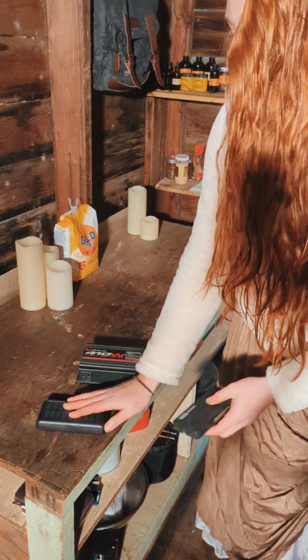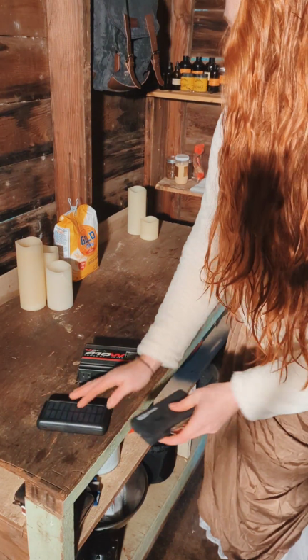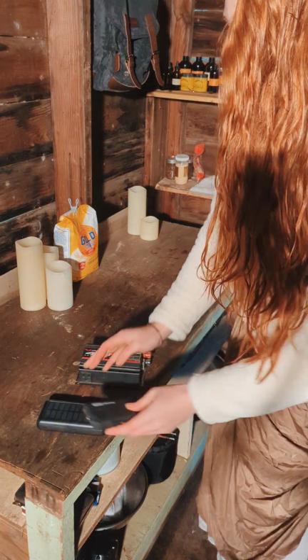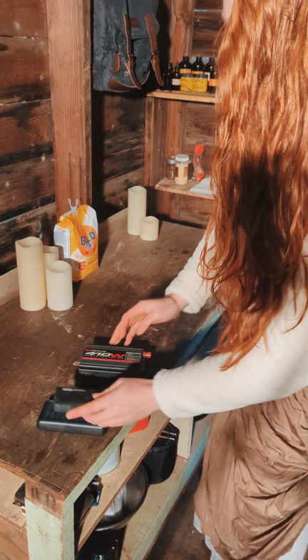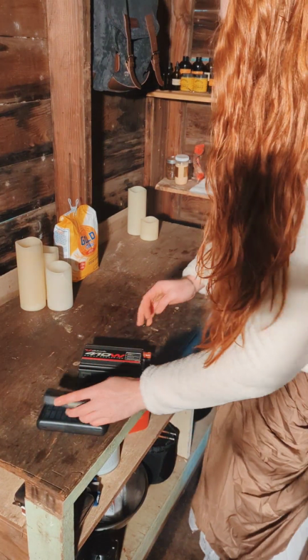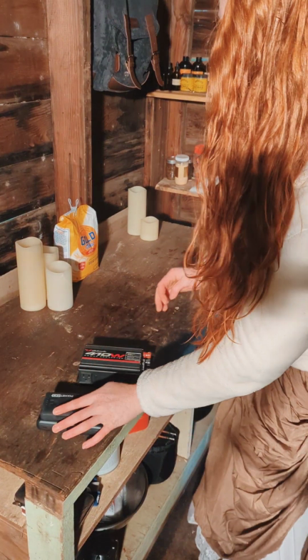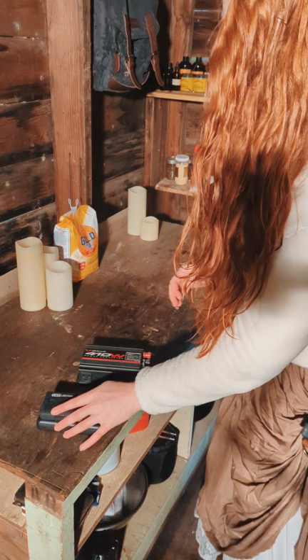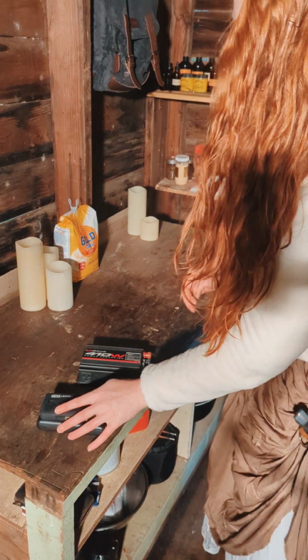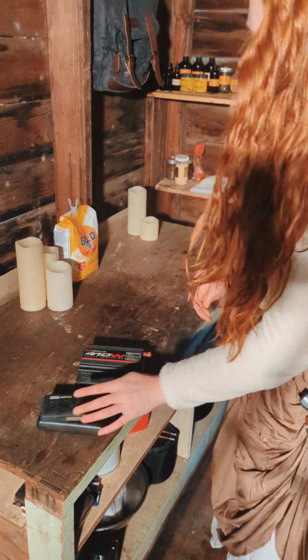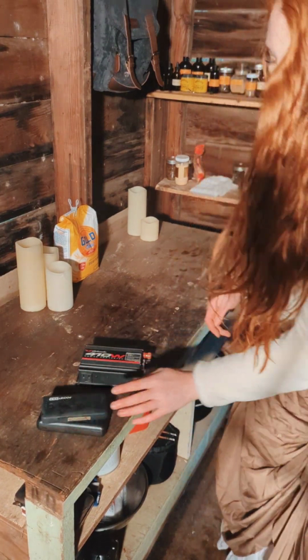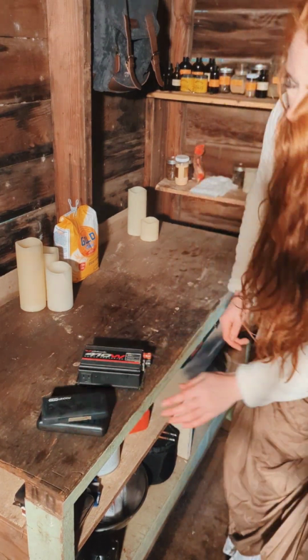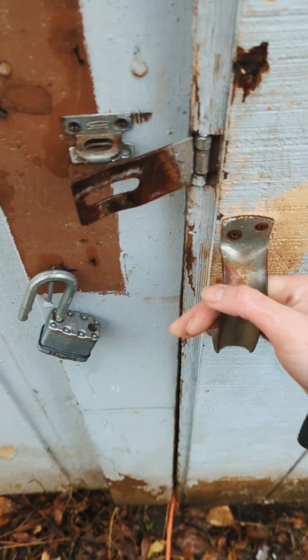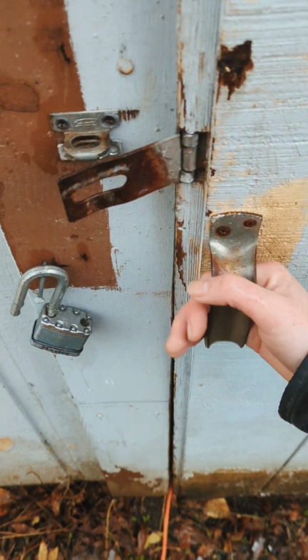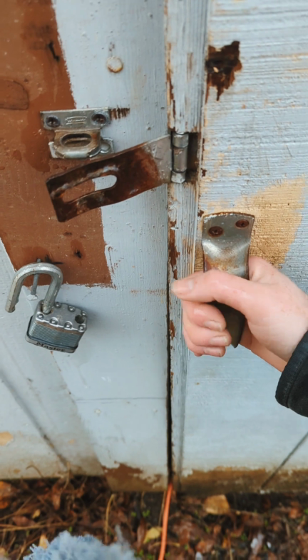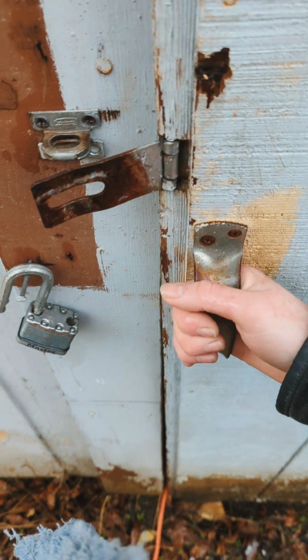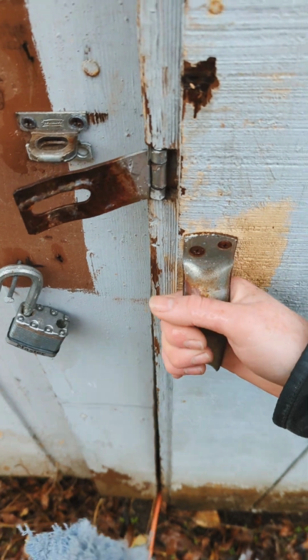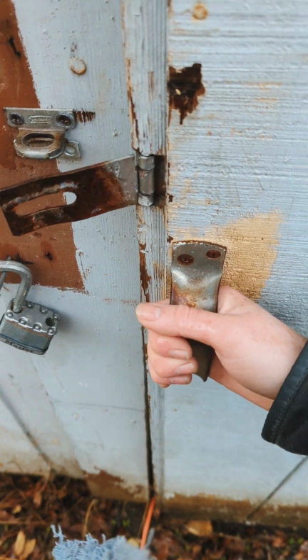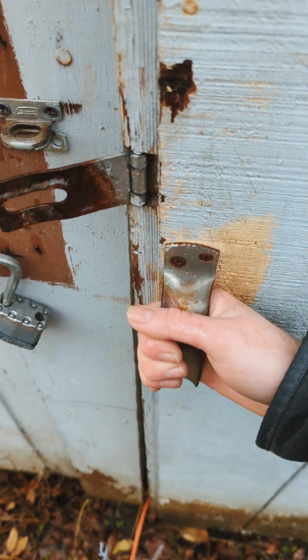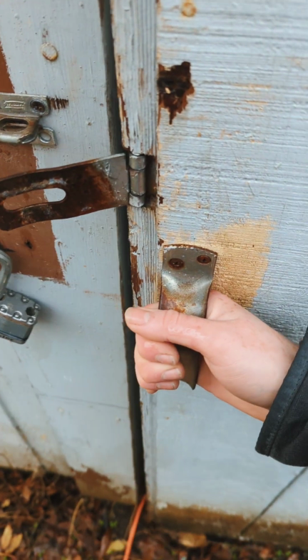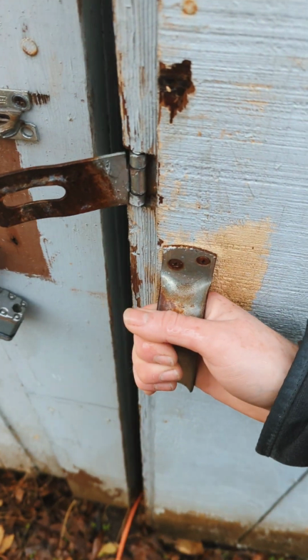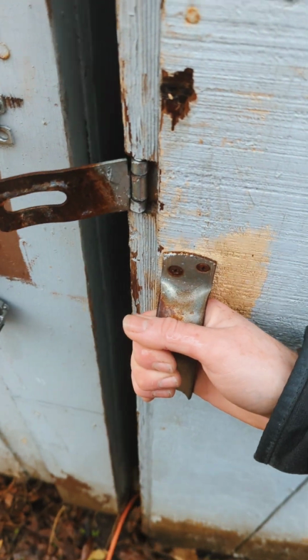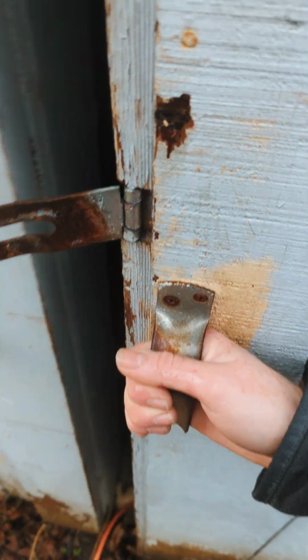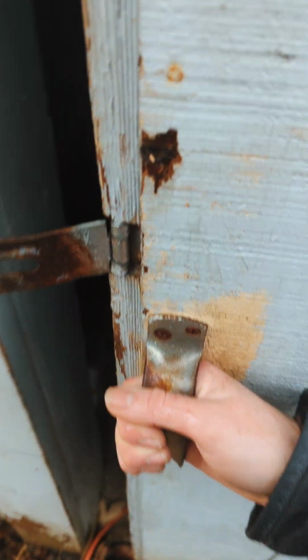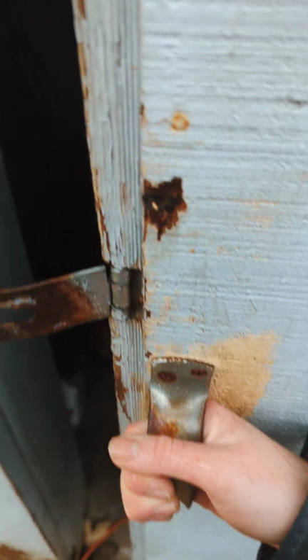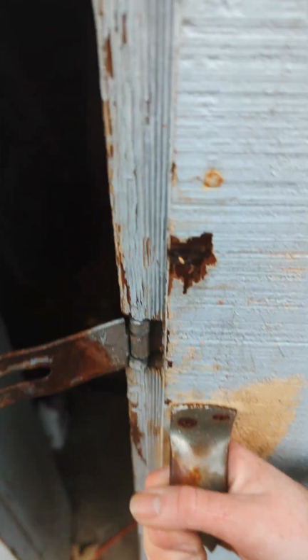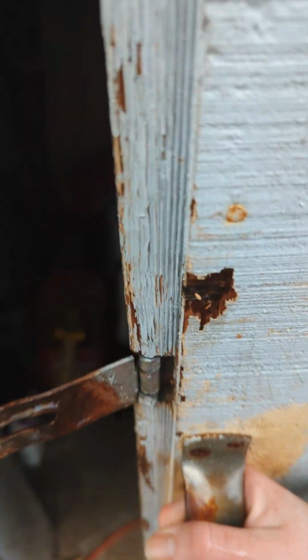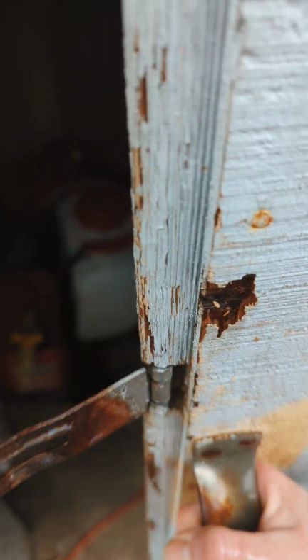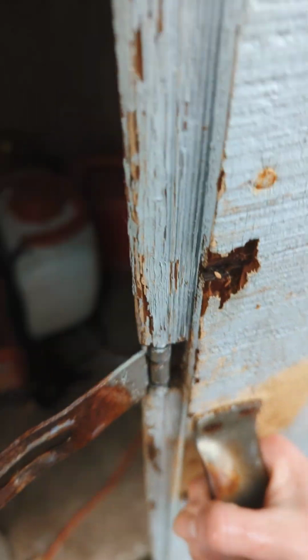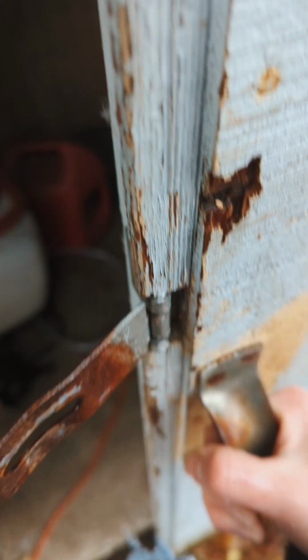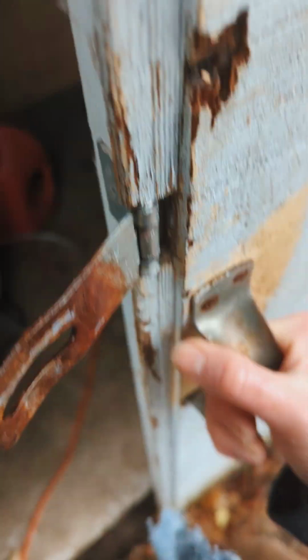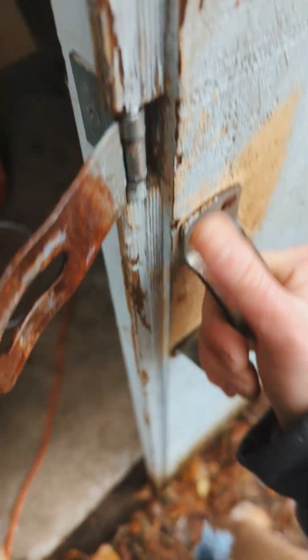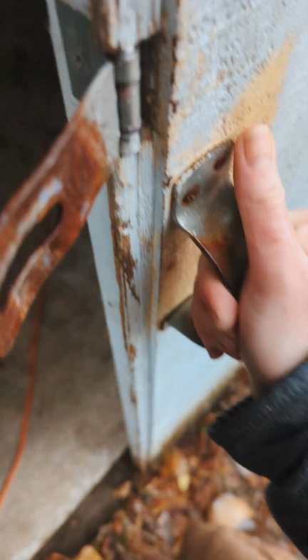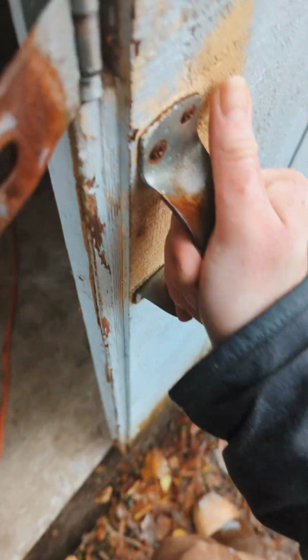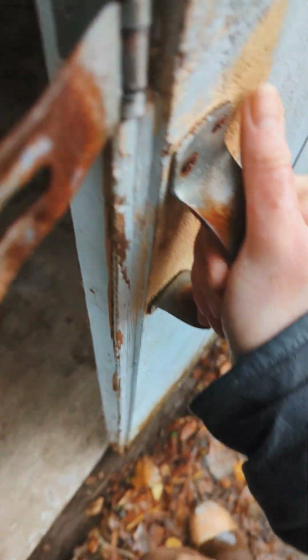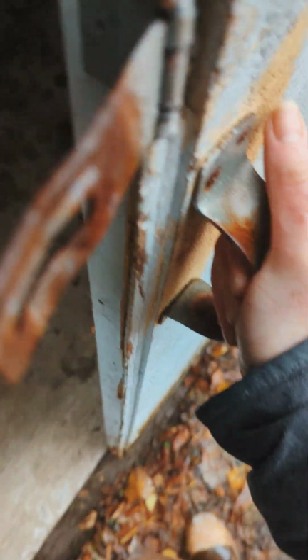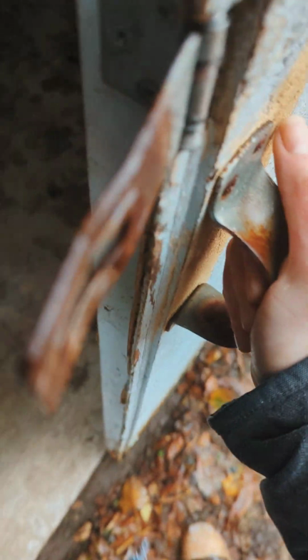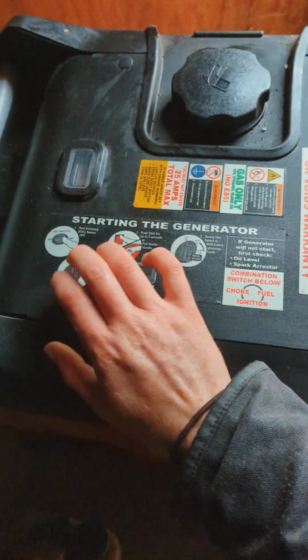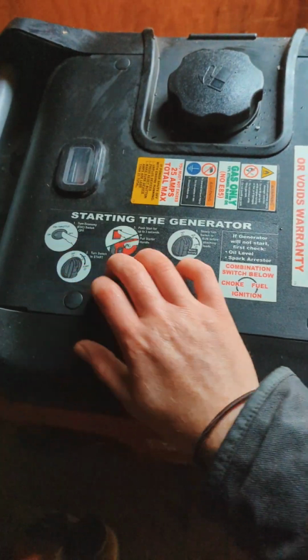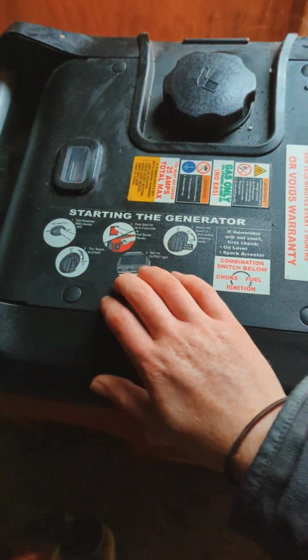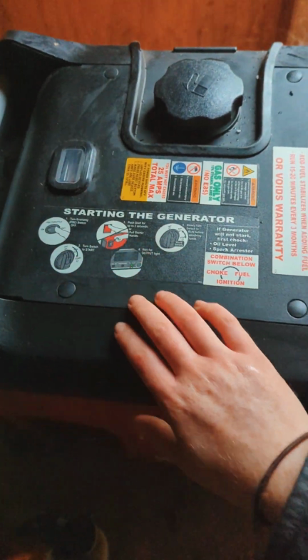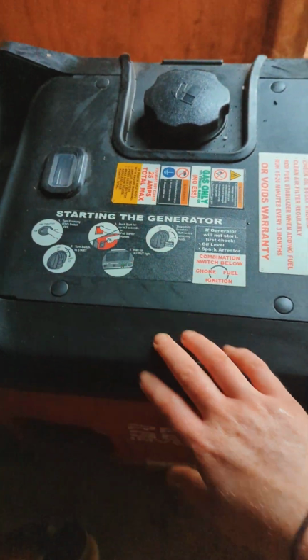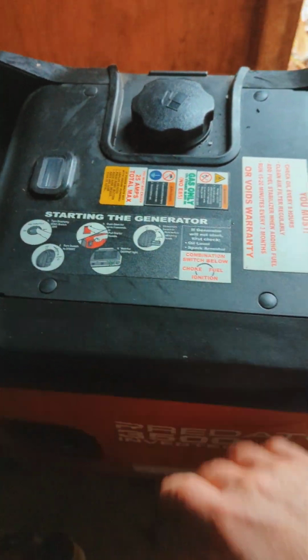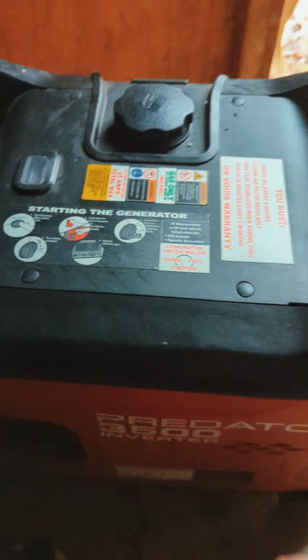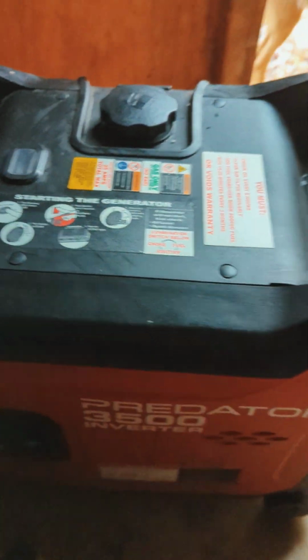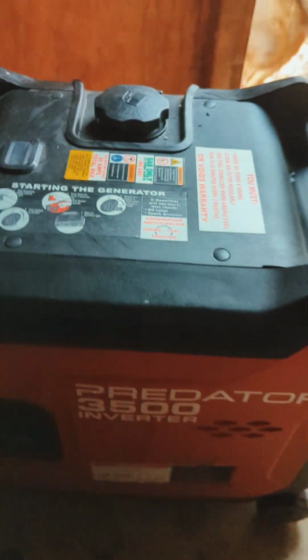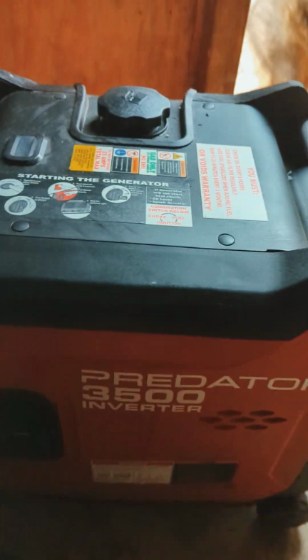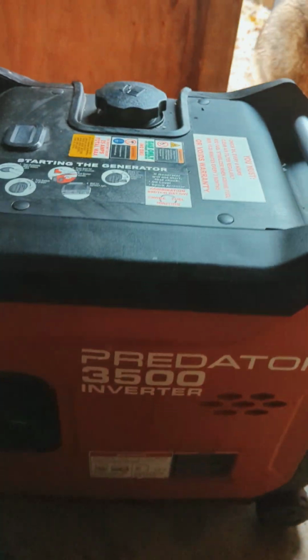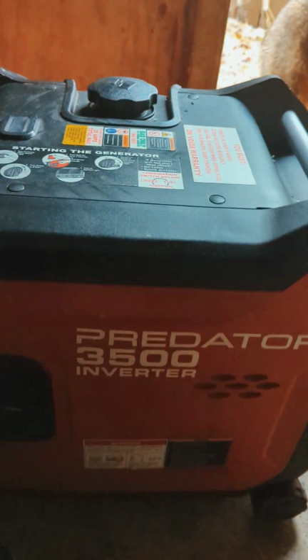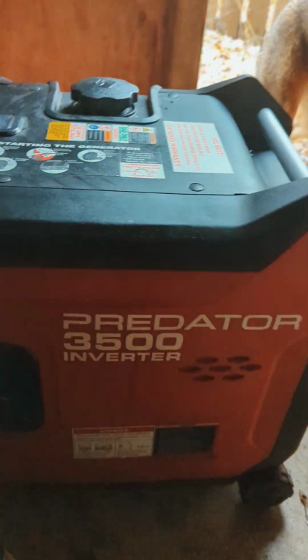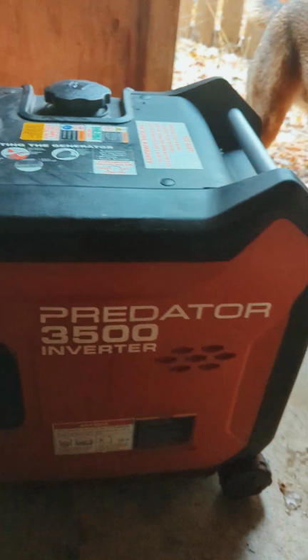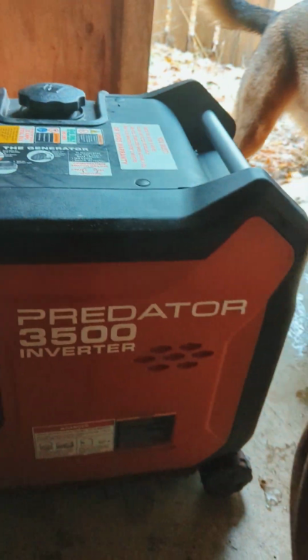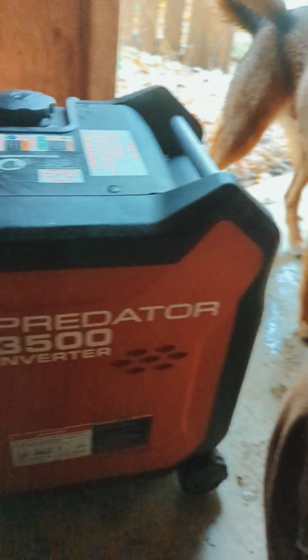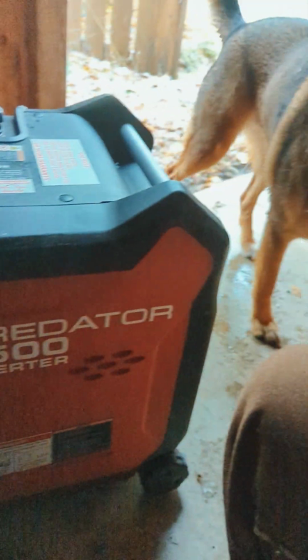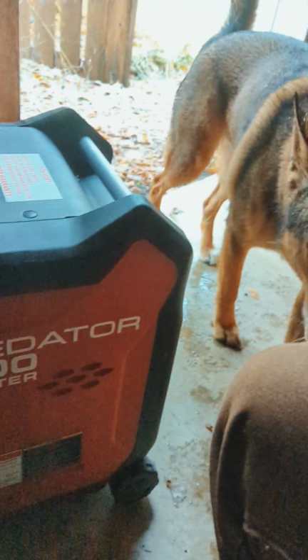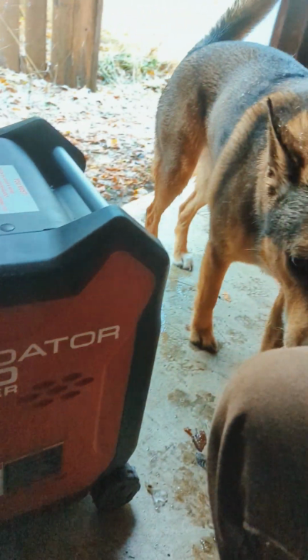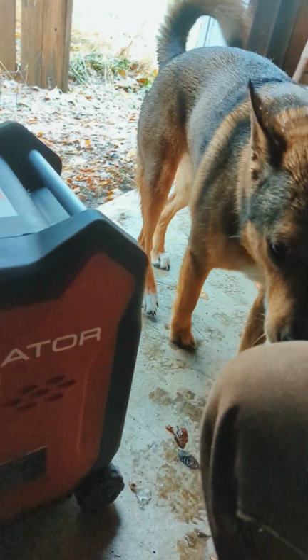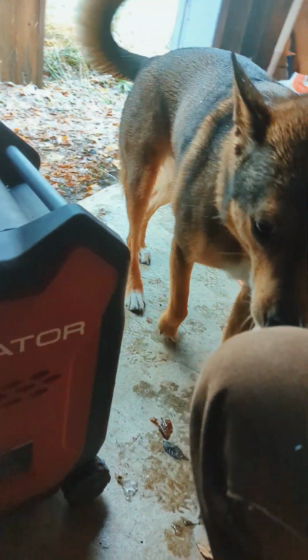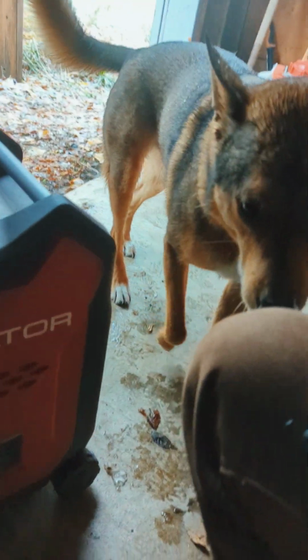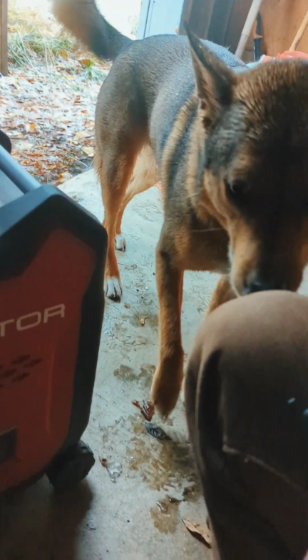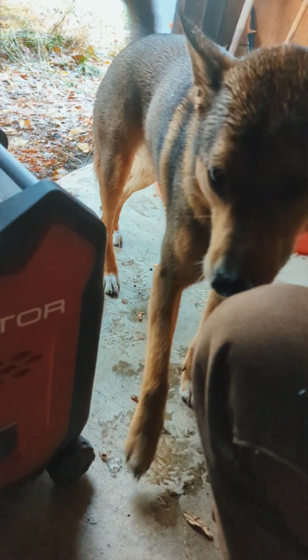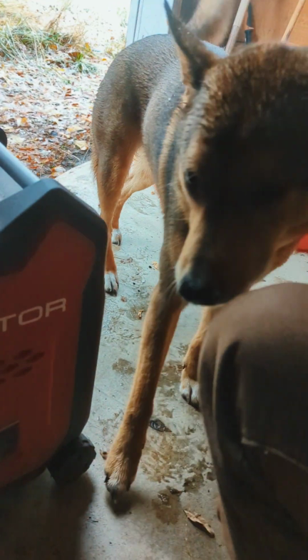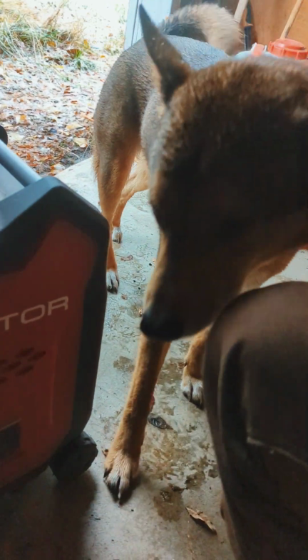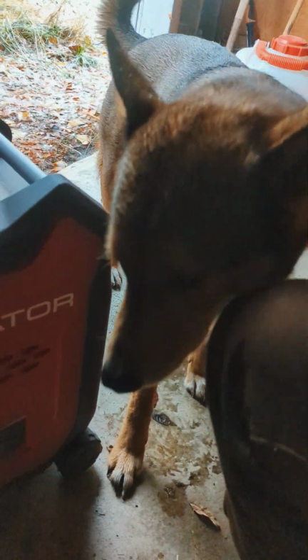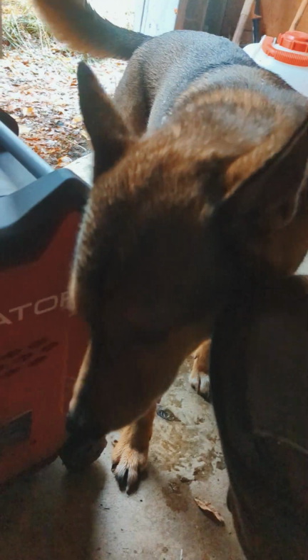You can also use a generator, but it's loud. However, it's the best option for keeping things like freezers running to save your food if the power goes out.